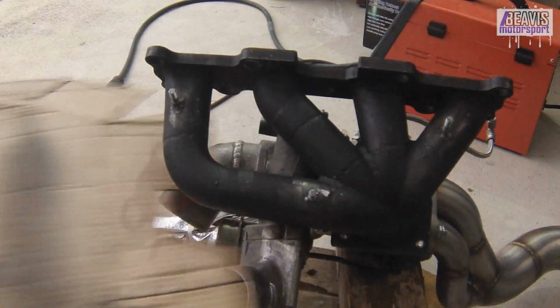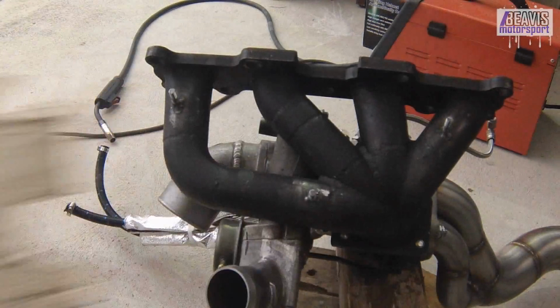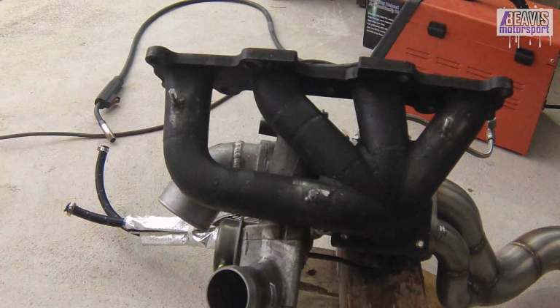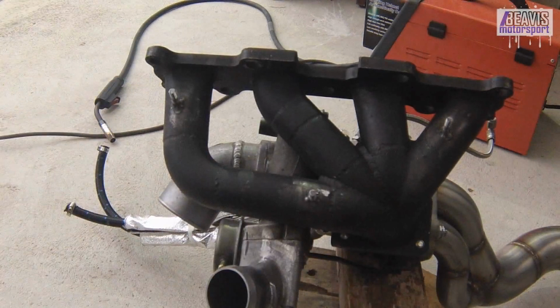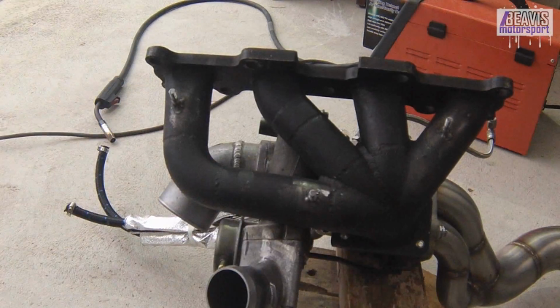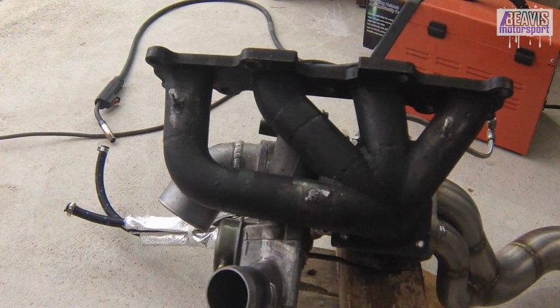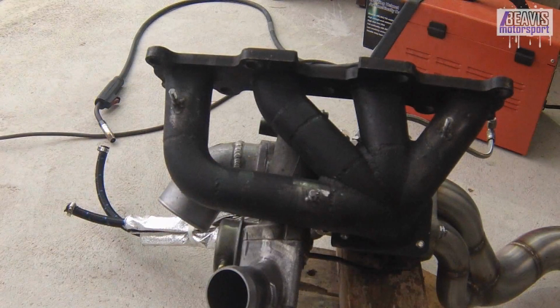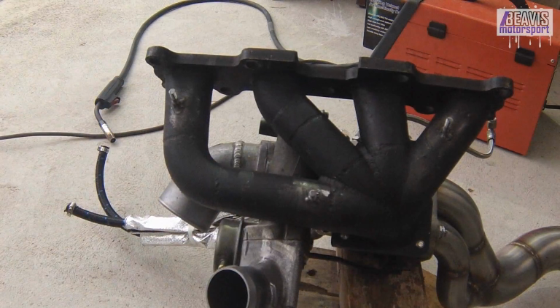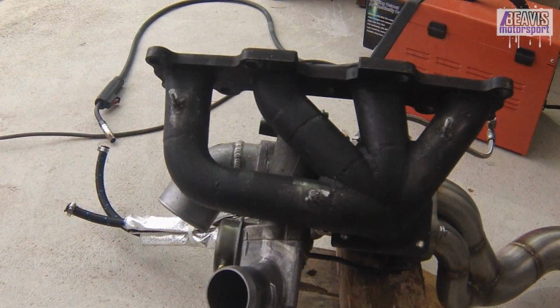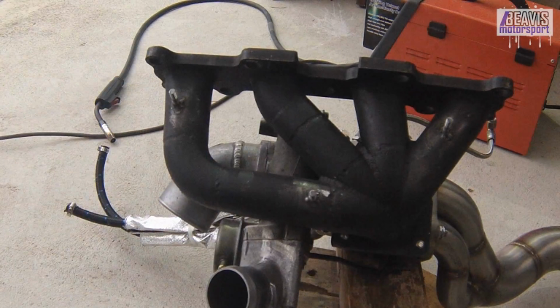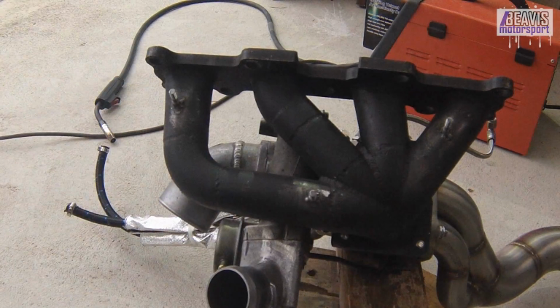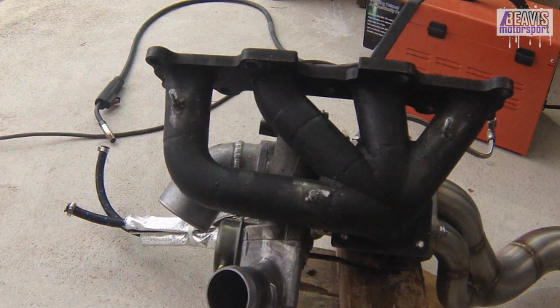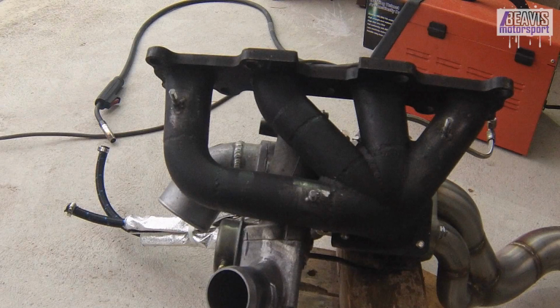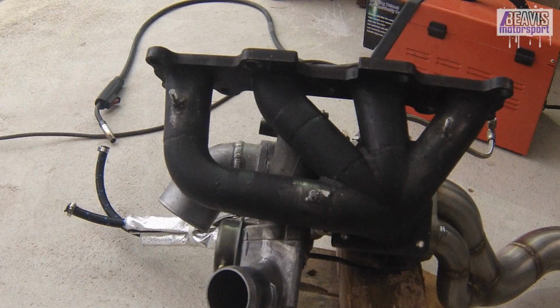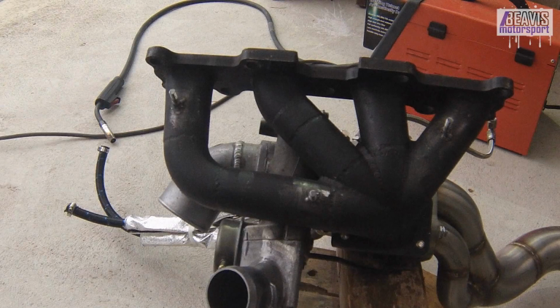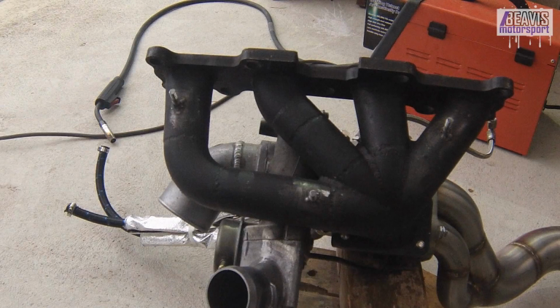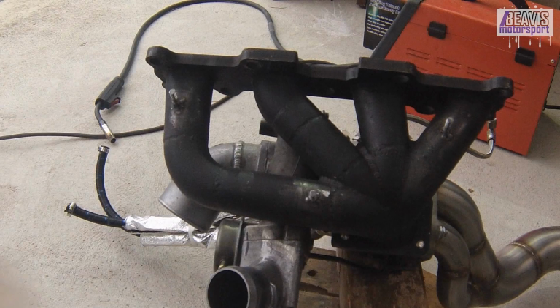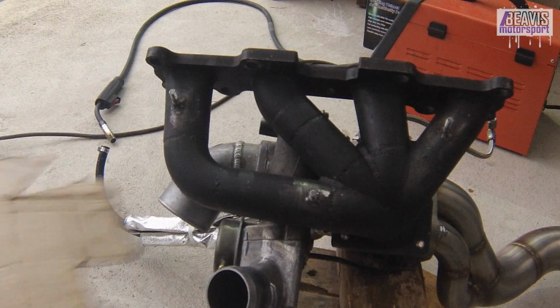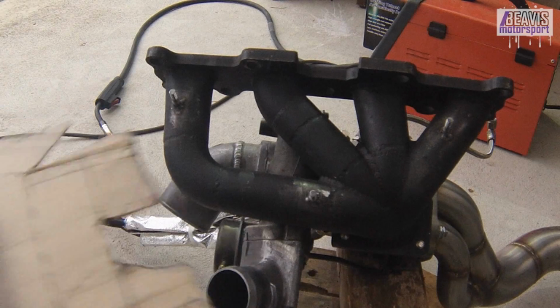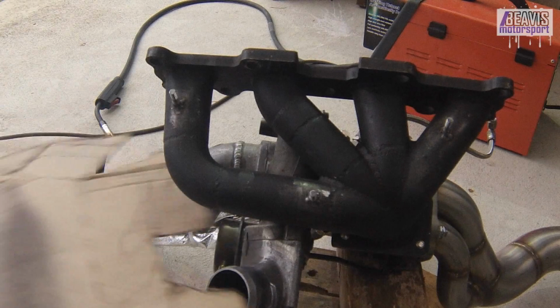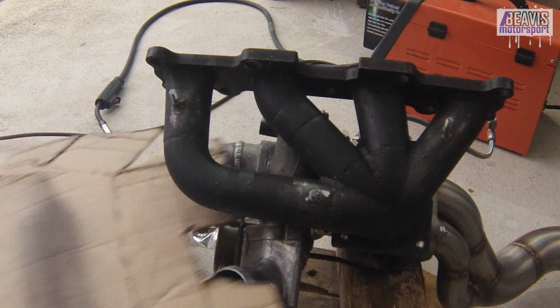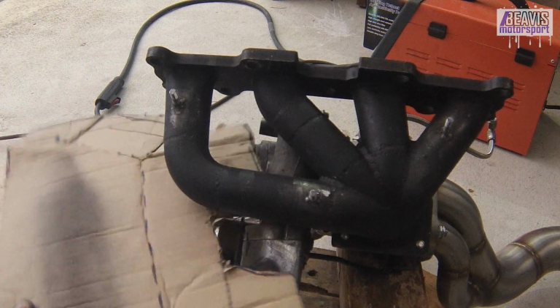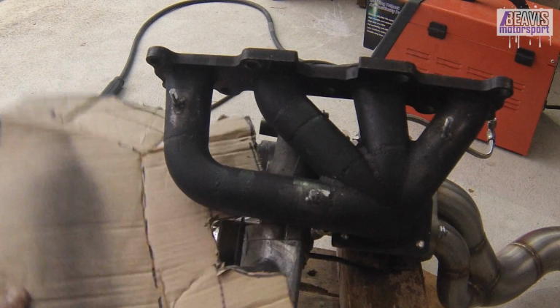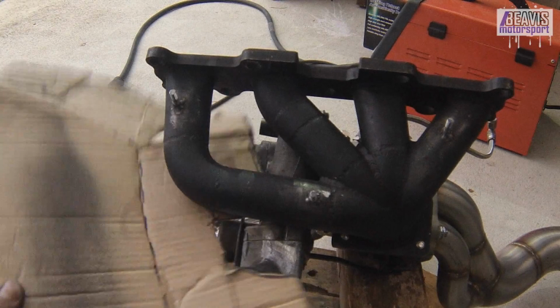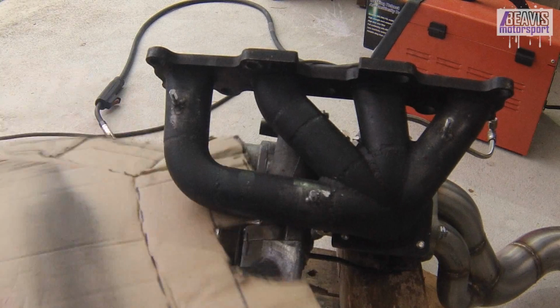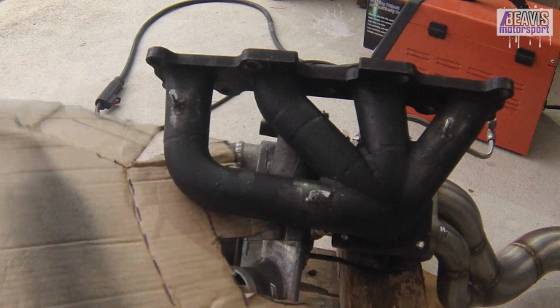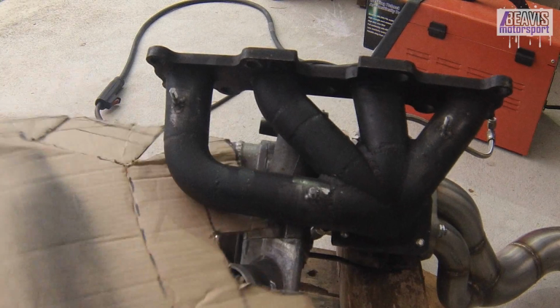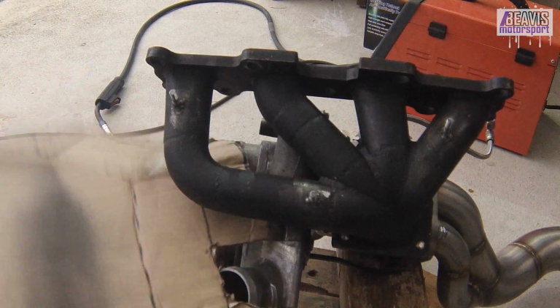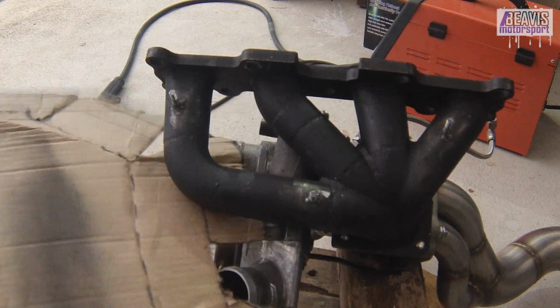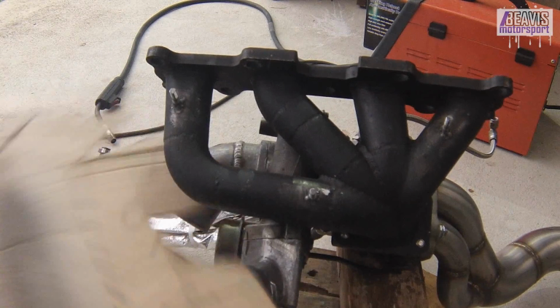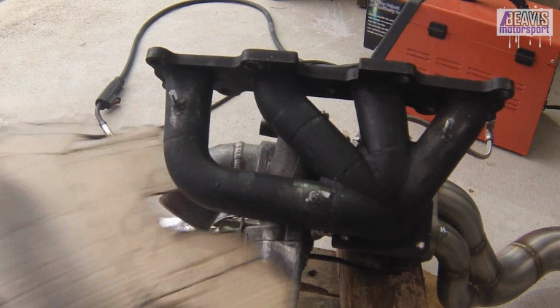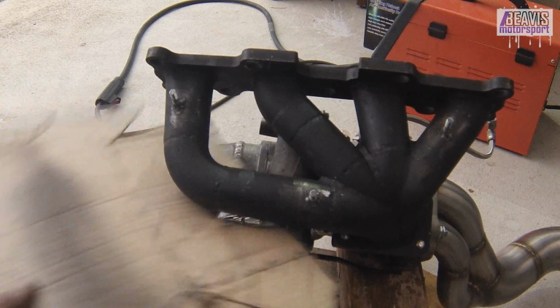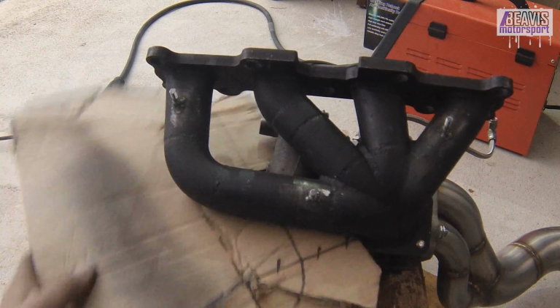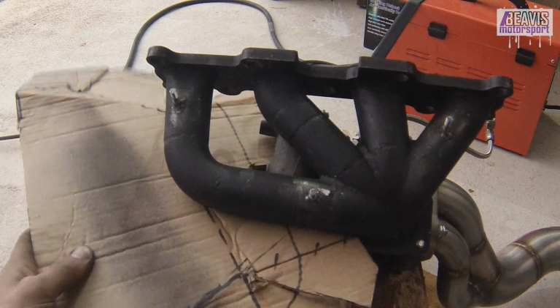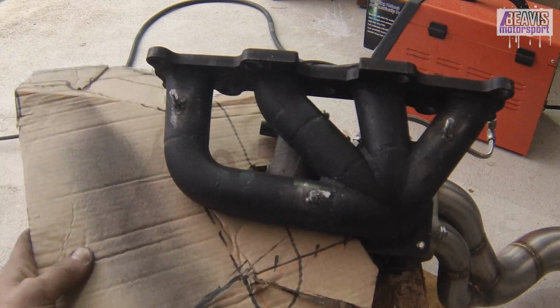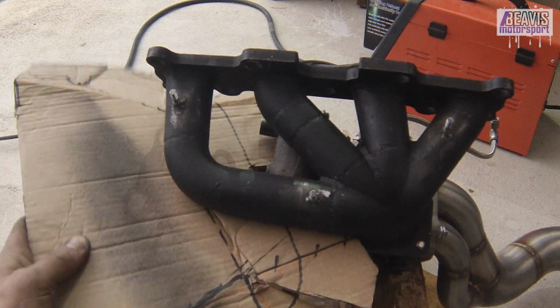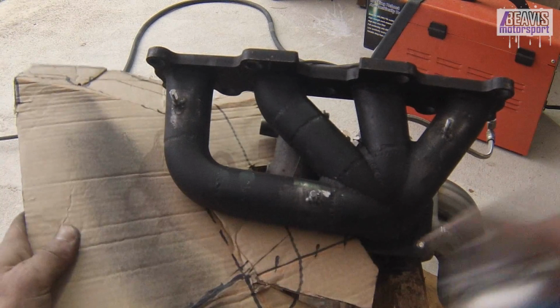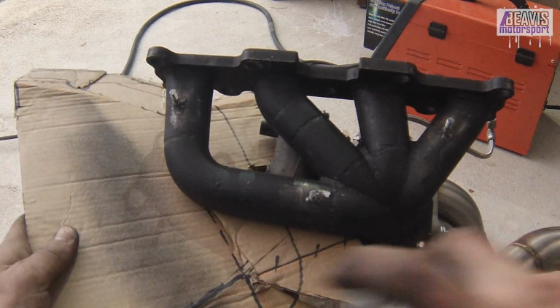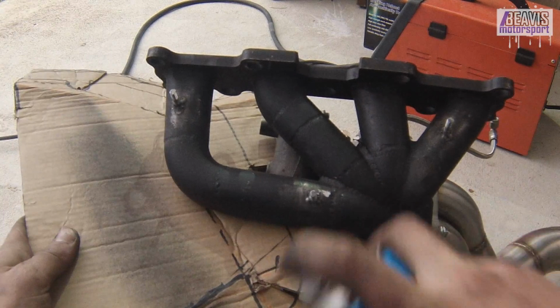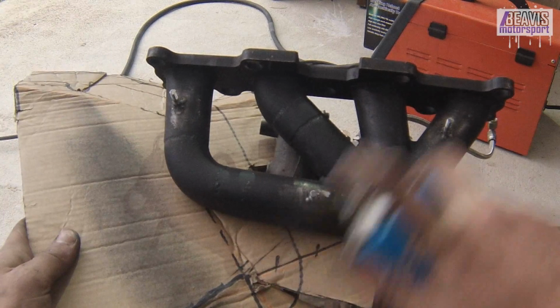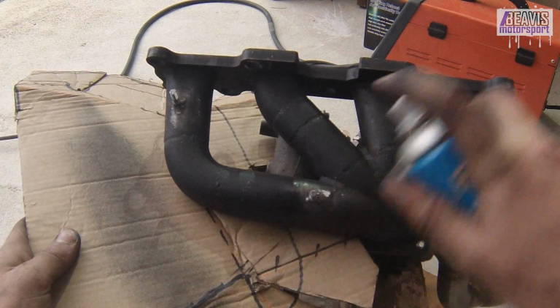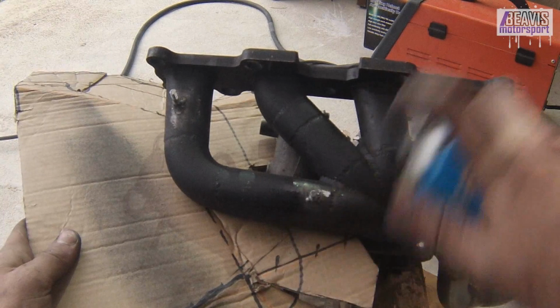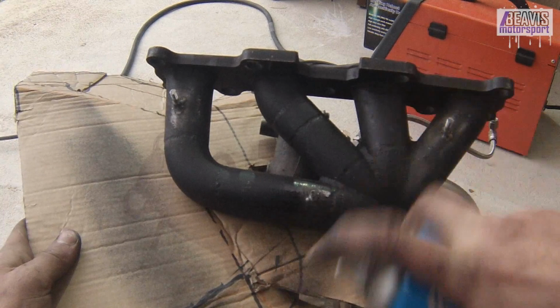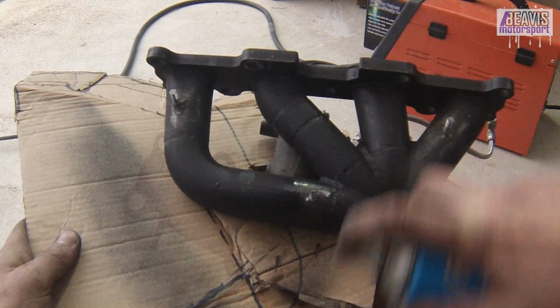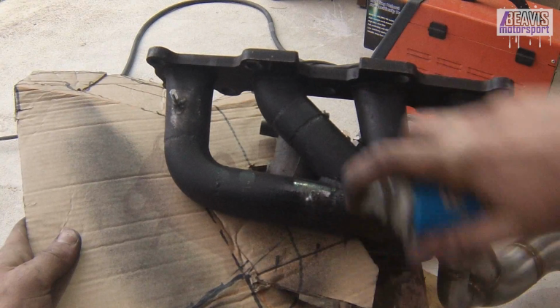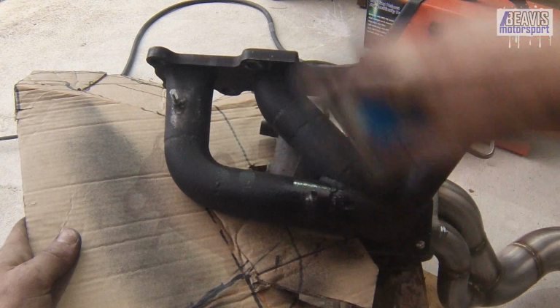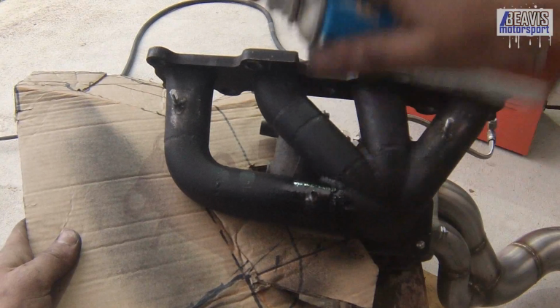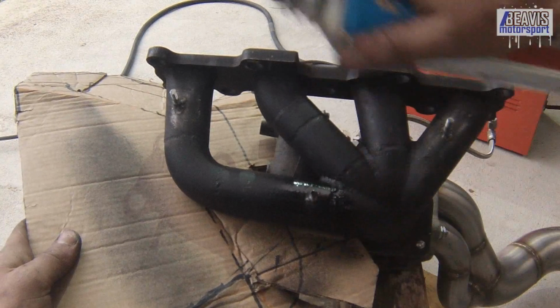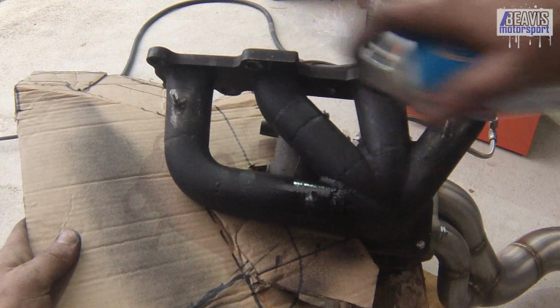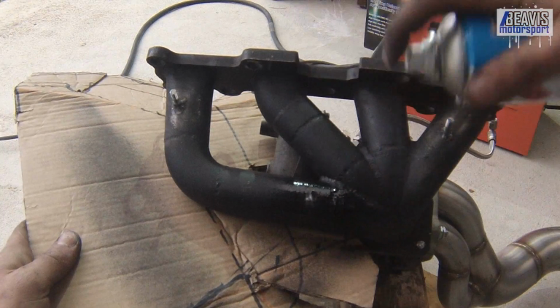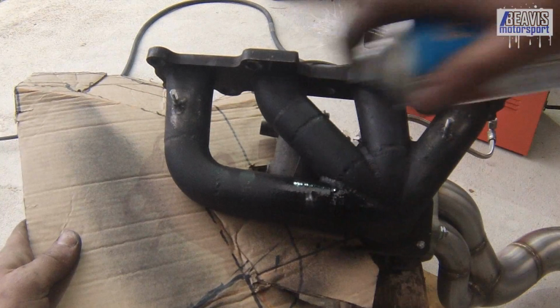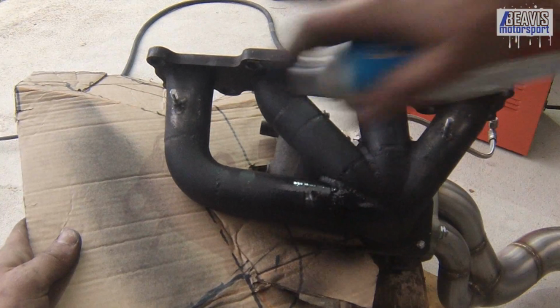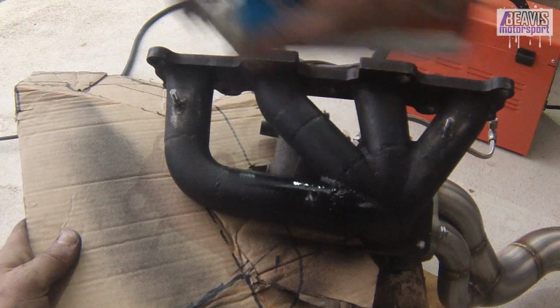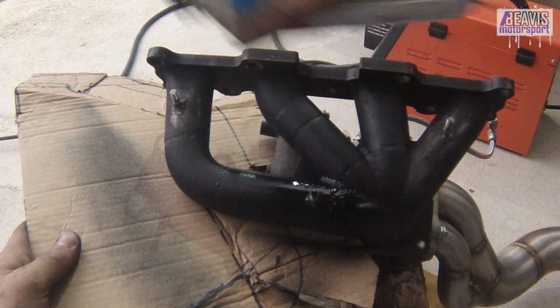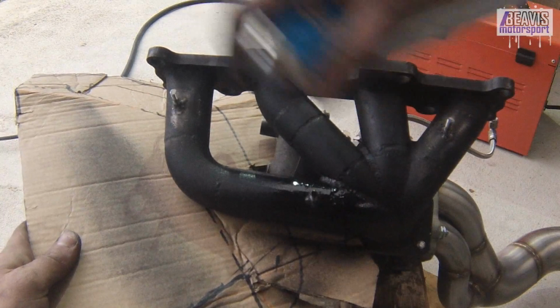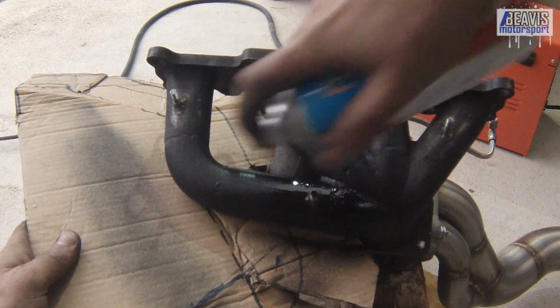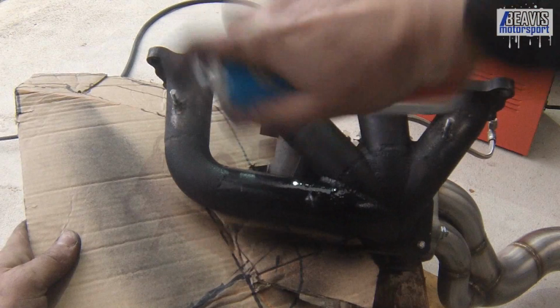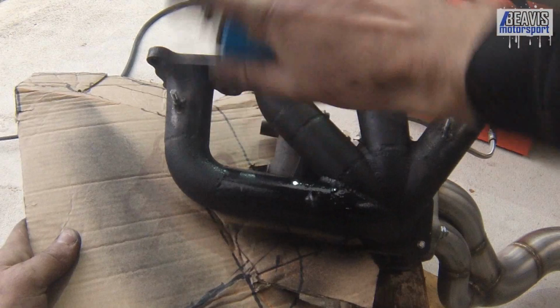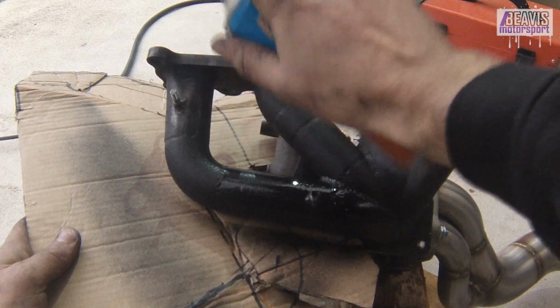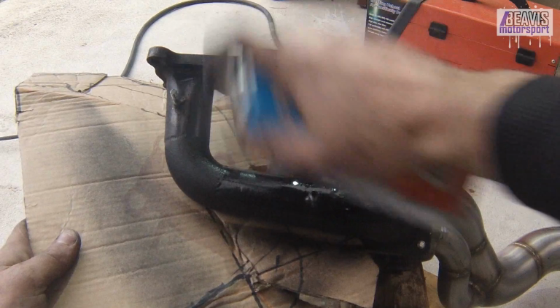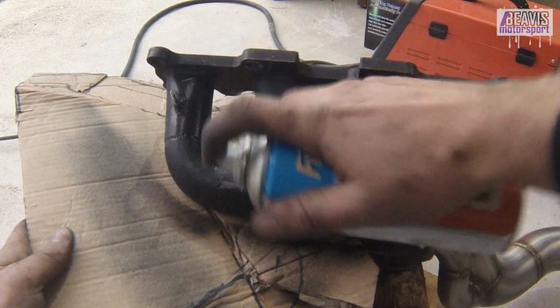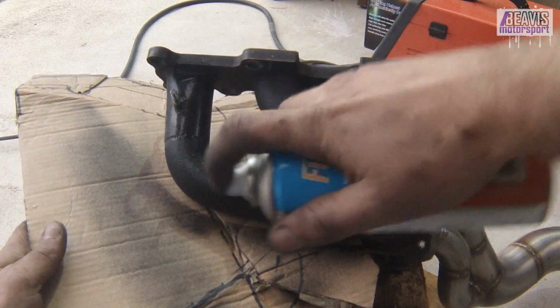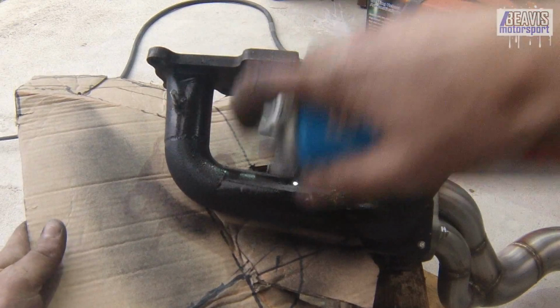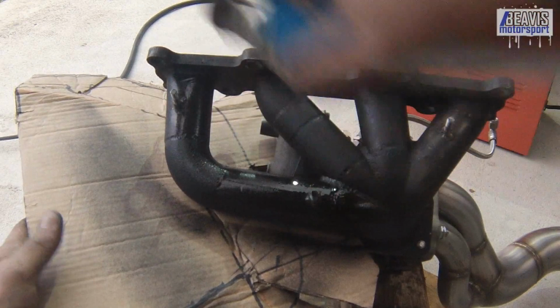A quick hit with some high temp black paint. I don't know if this paint will actually last the temperatures that this manifold will go through, but I'm going to do it anyway.